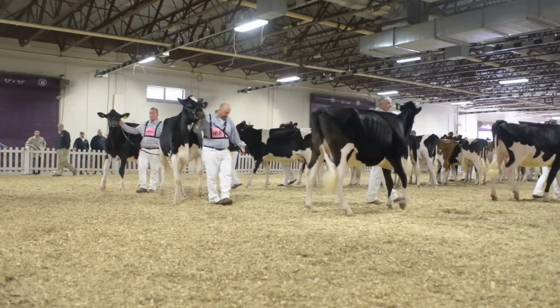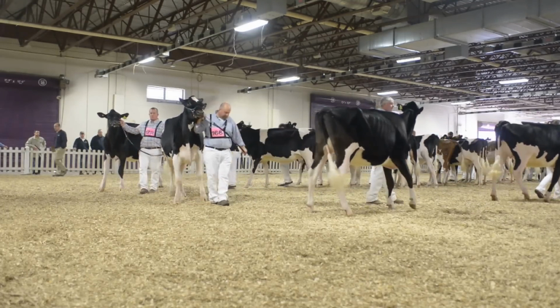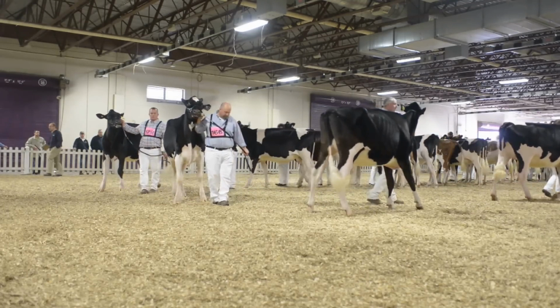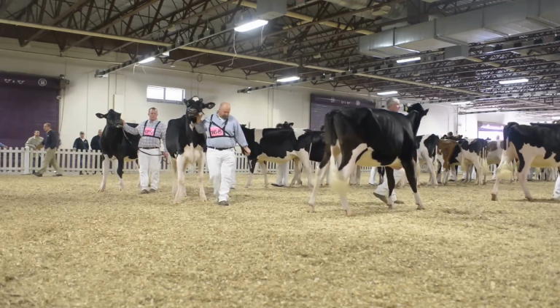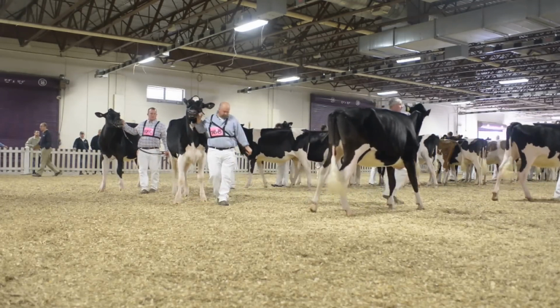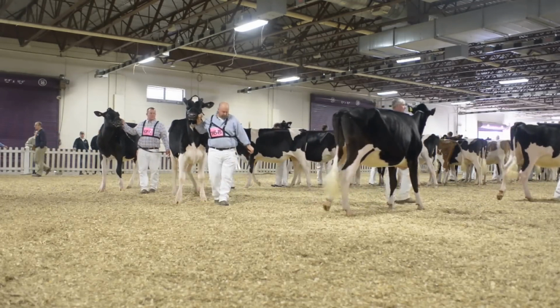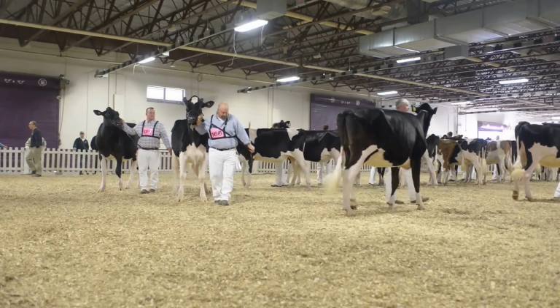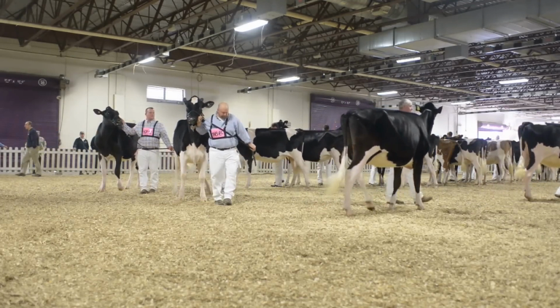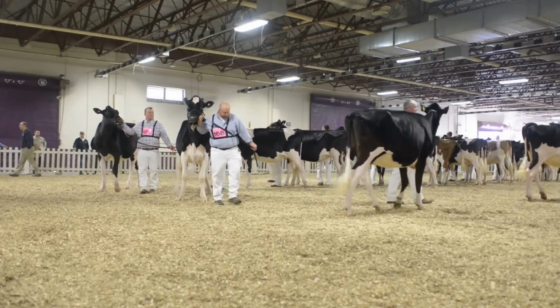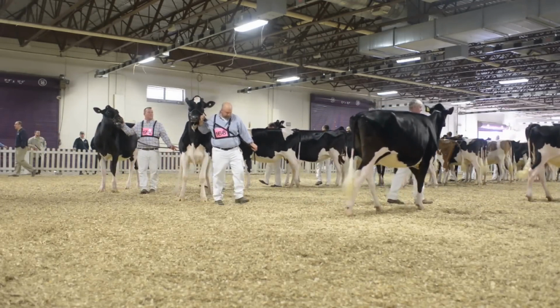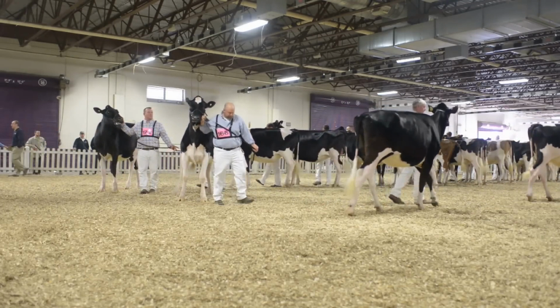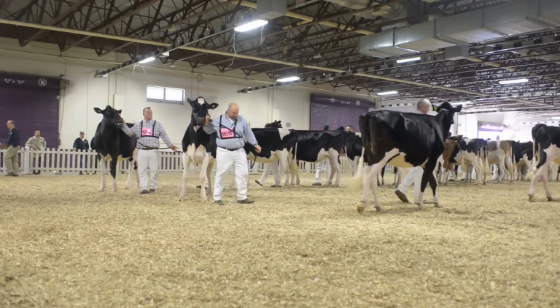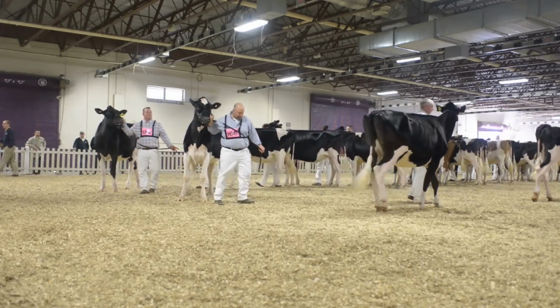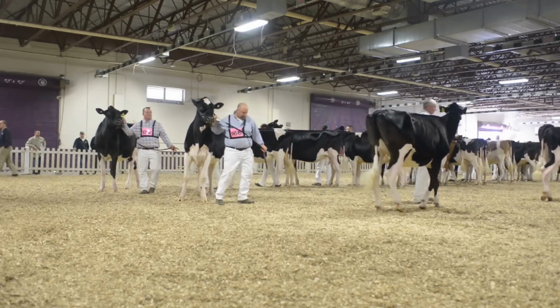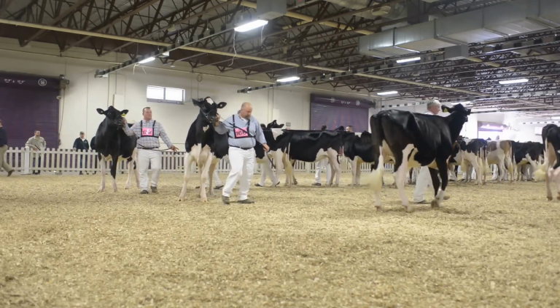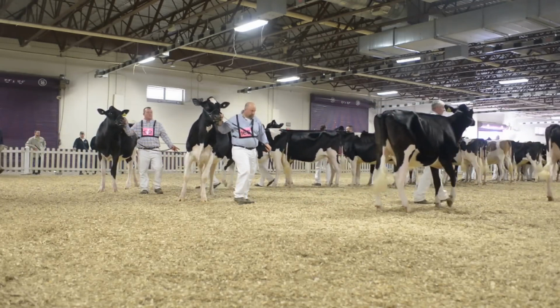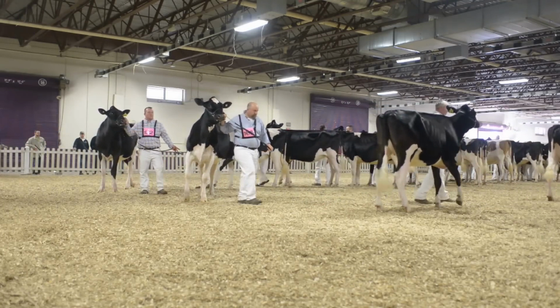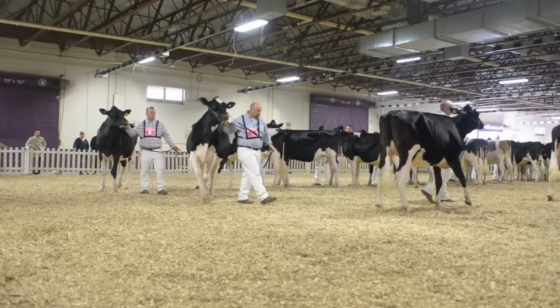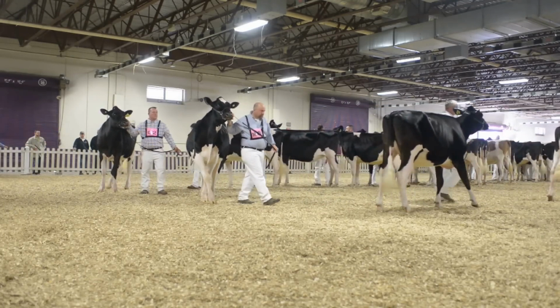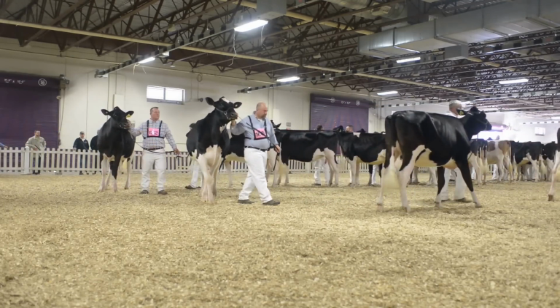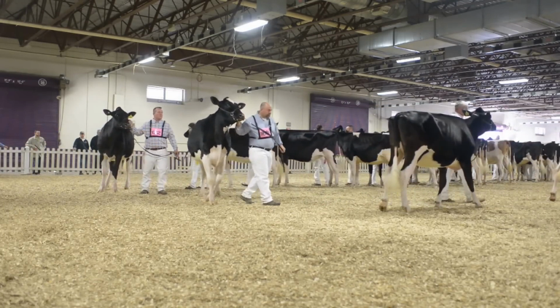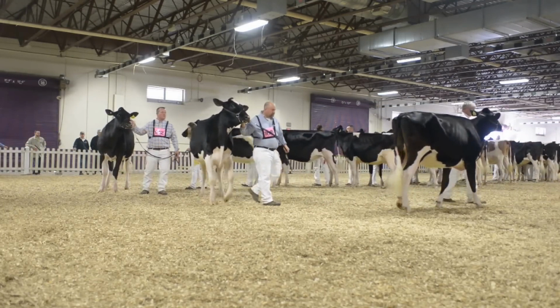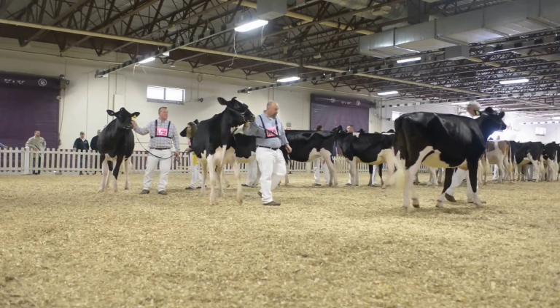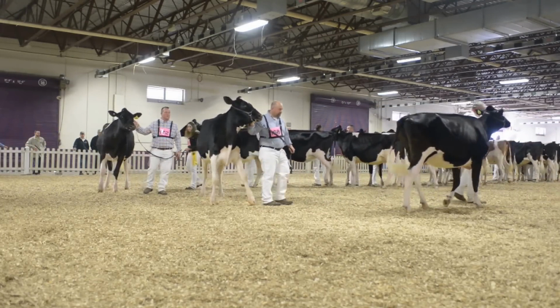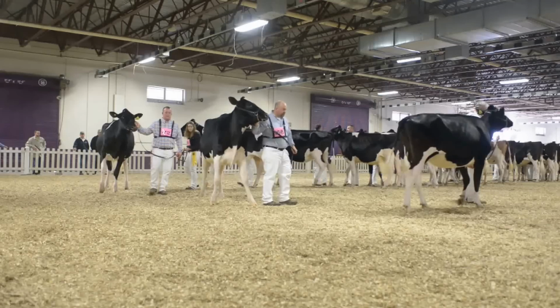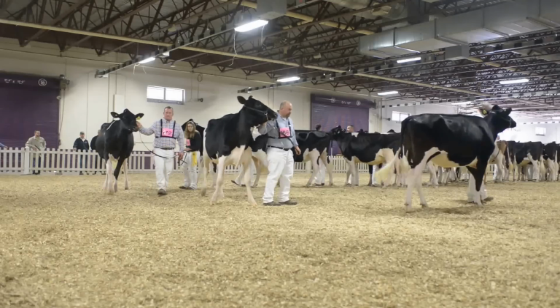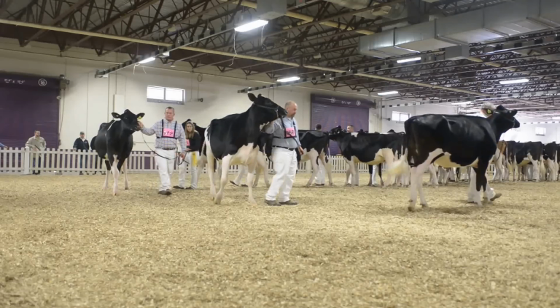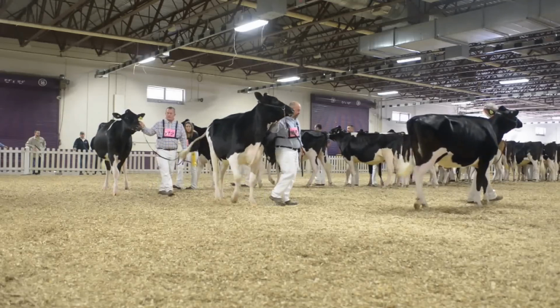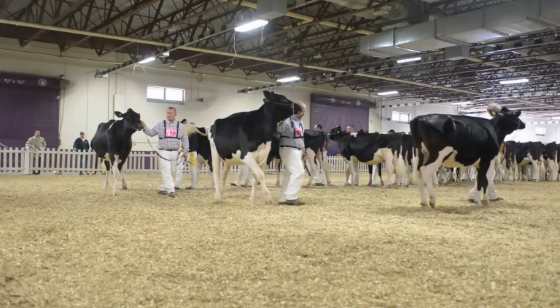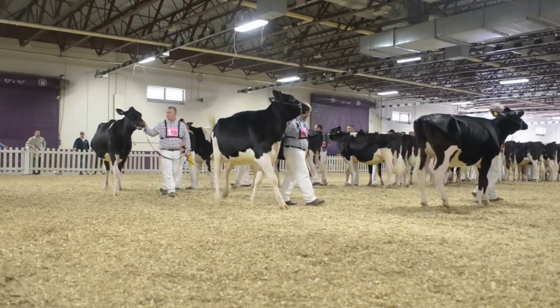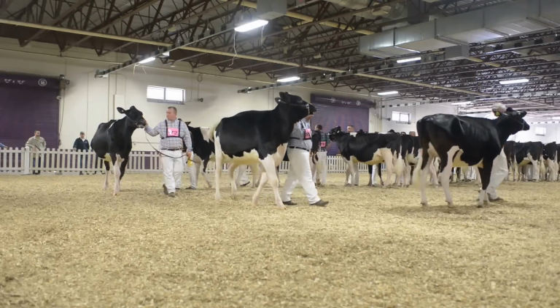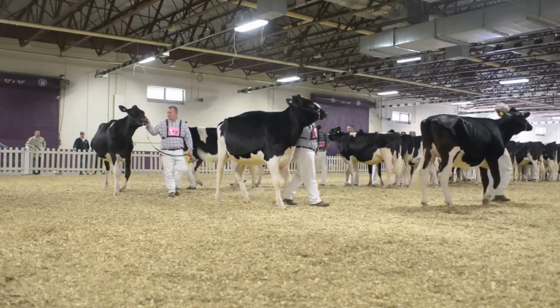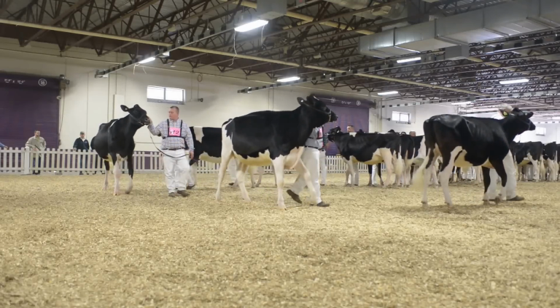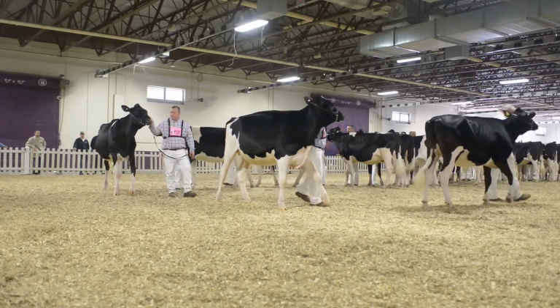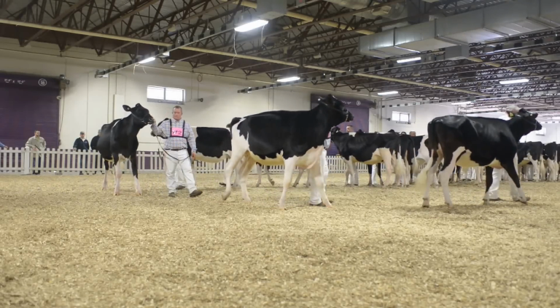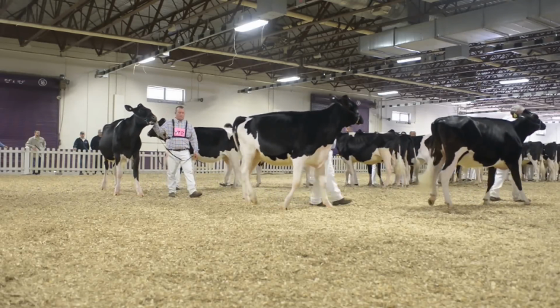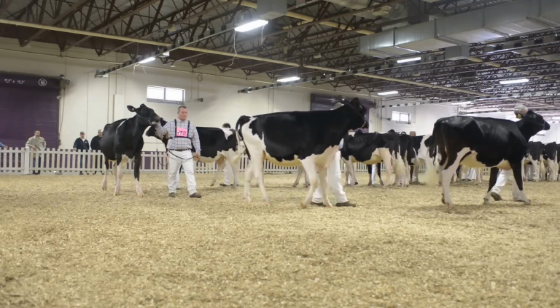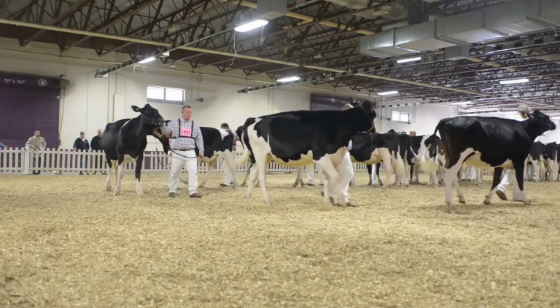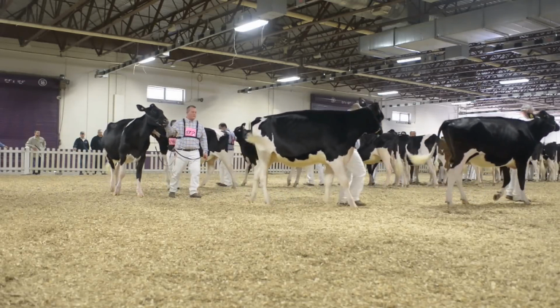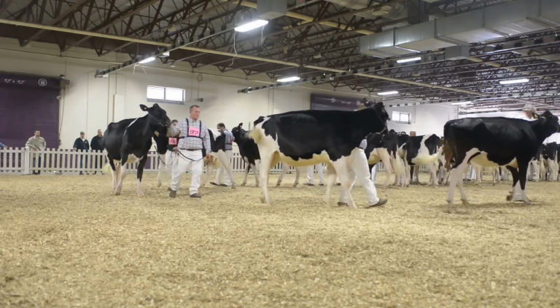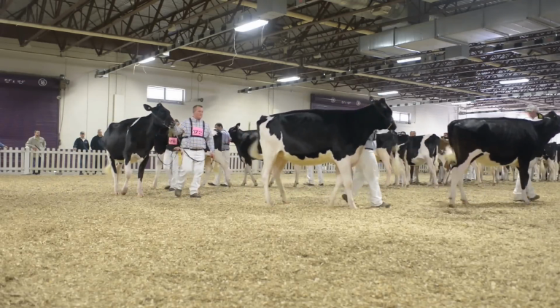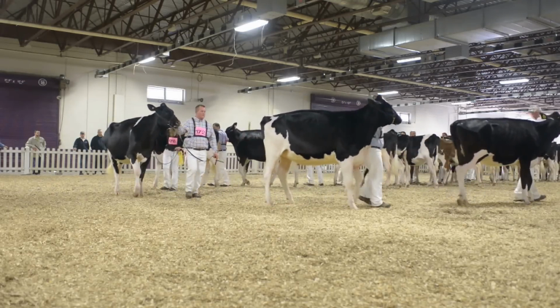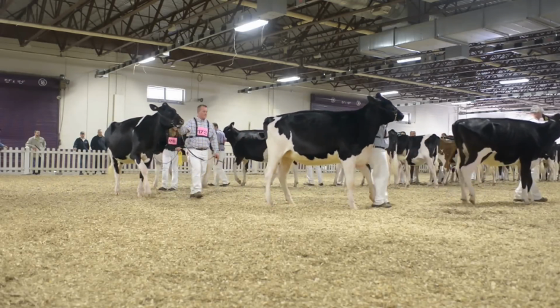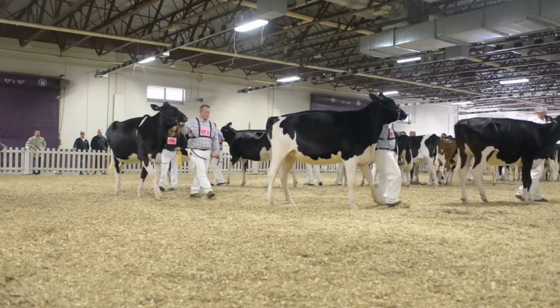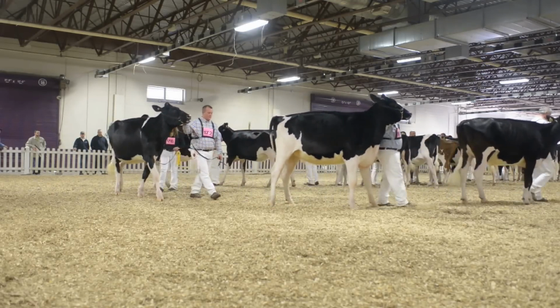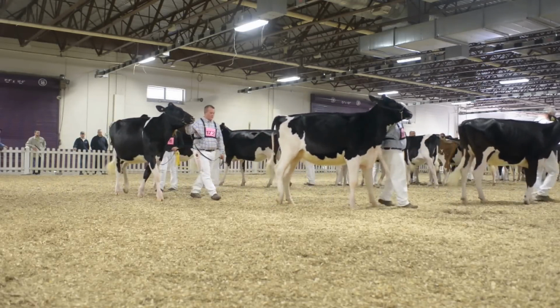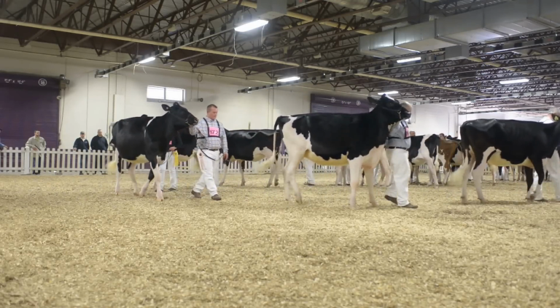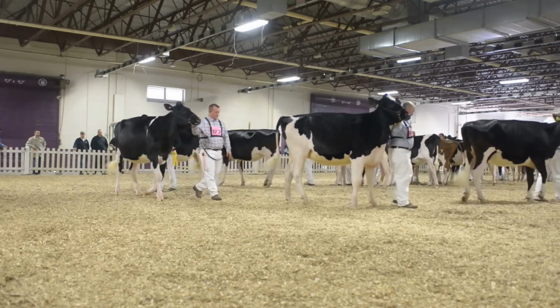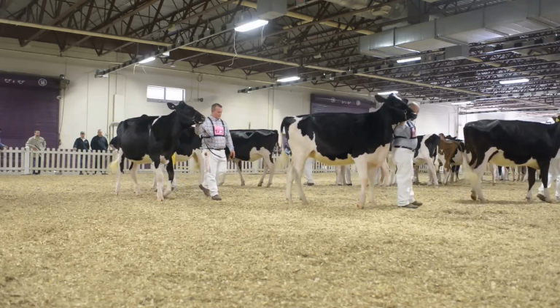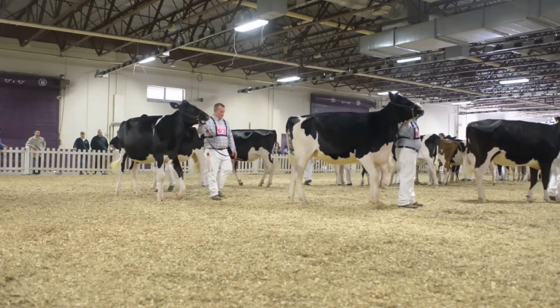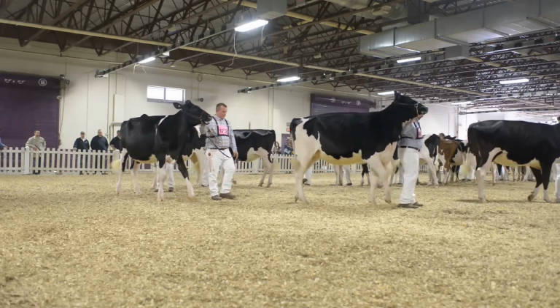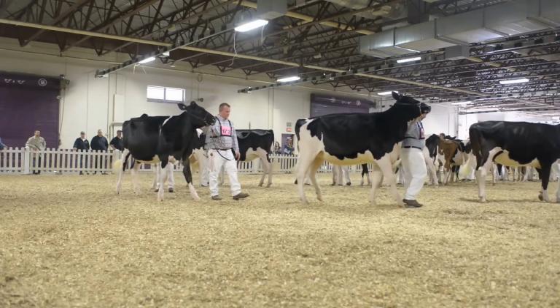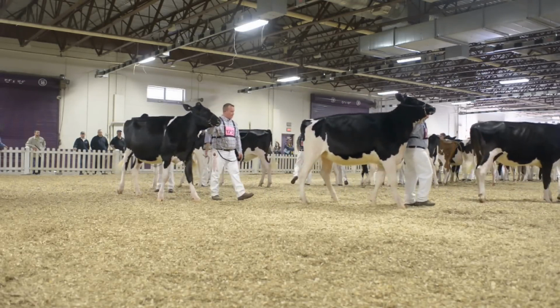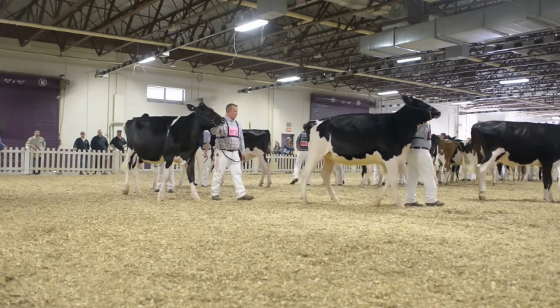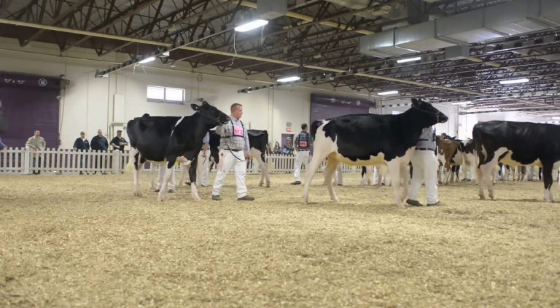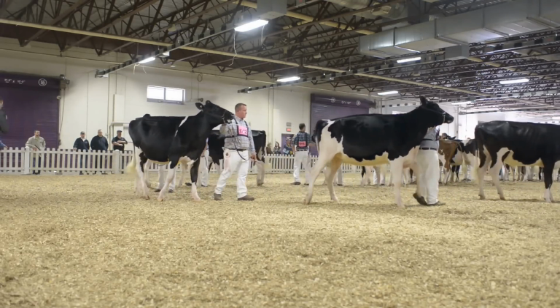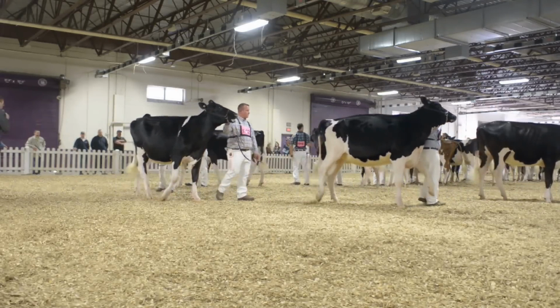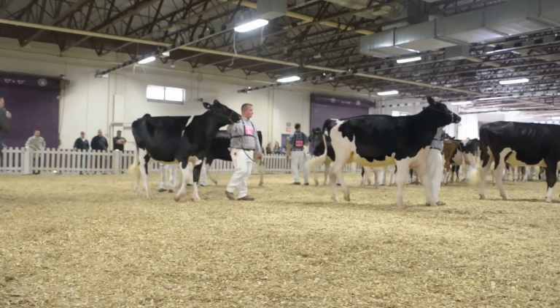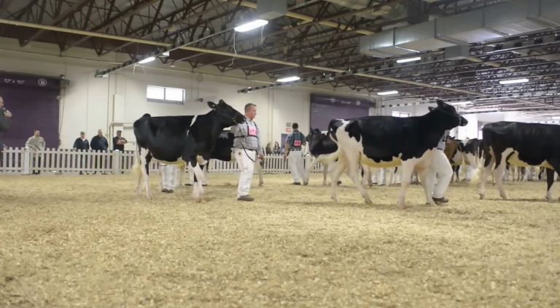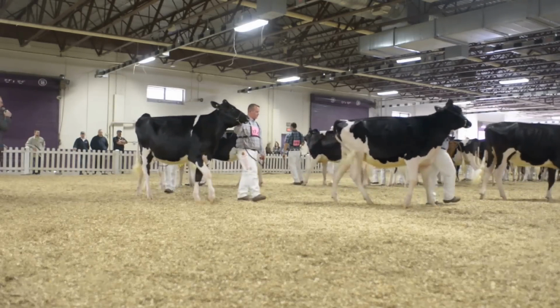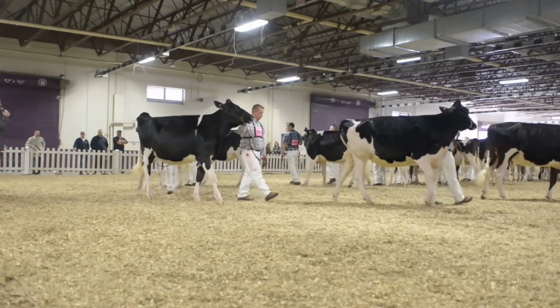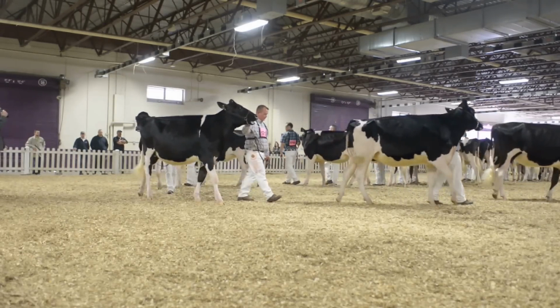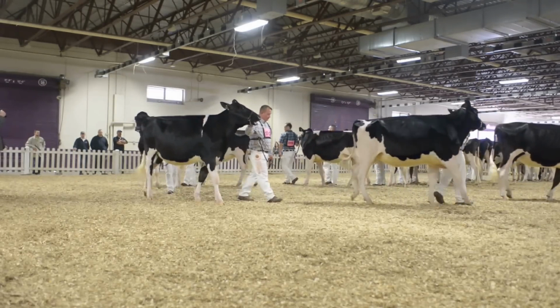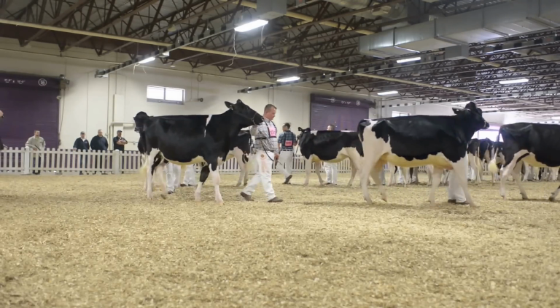Our second and third heifer is the younger pair of heifers in the class. They're both due to calve this fall, certainly in their own right. They're tremendous, hairy heifers.